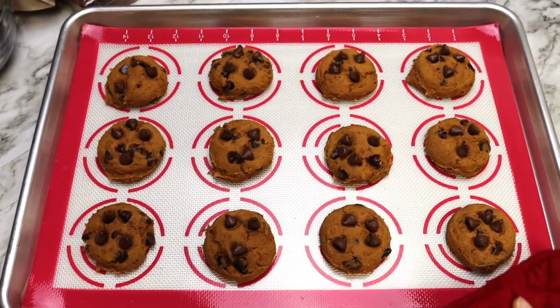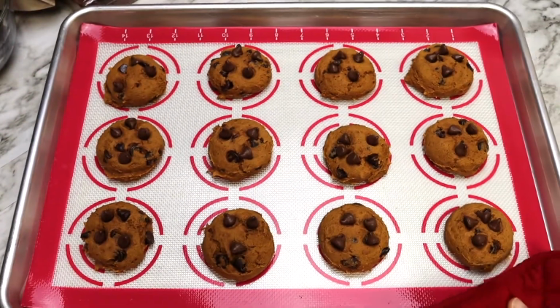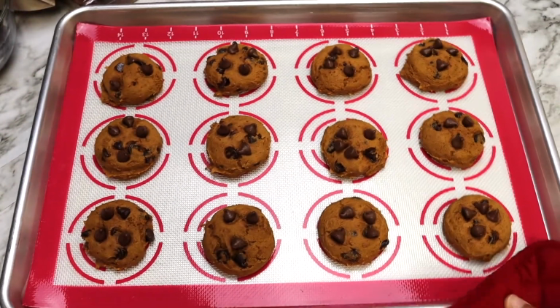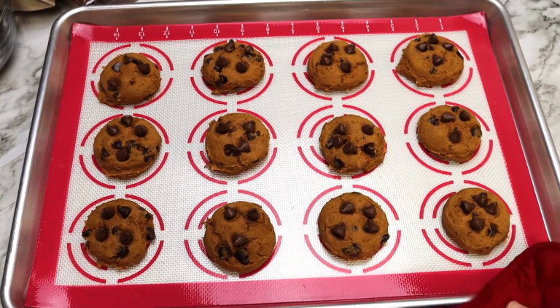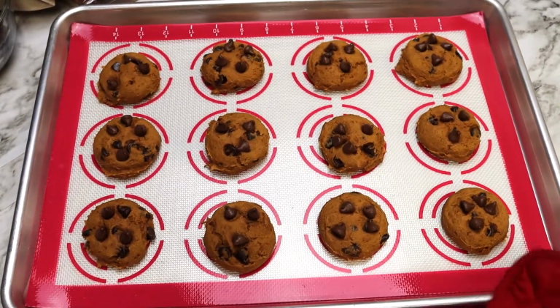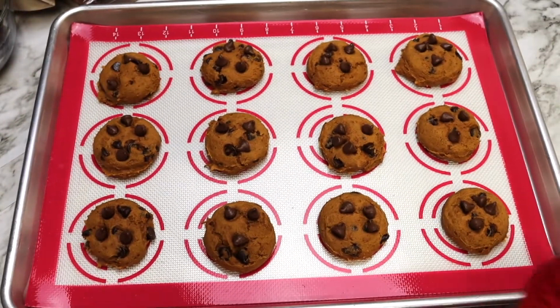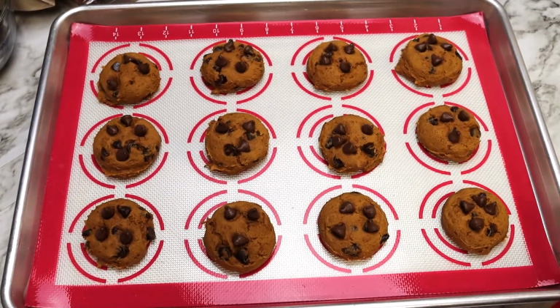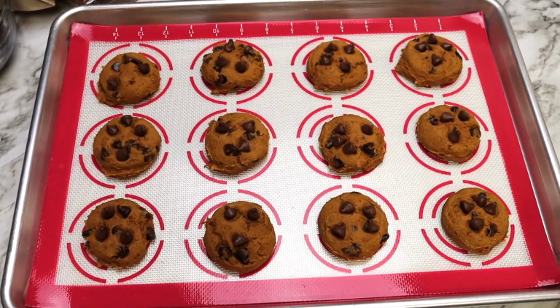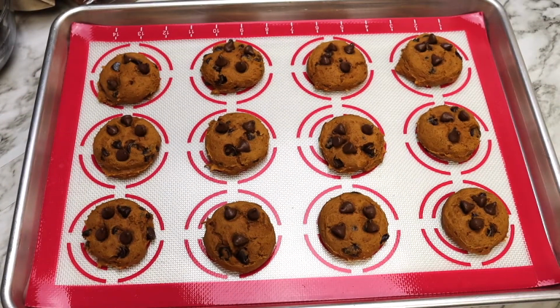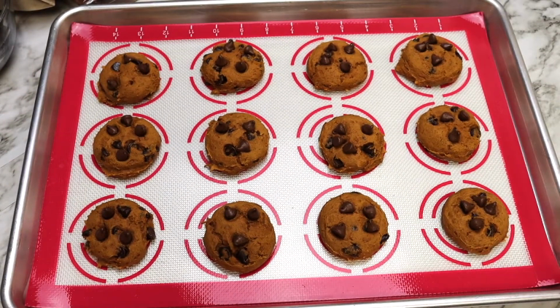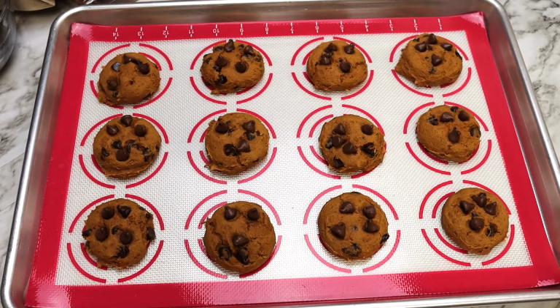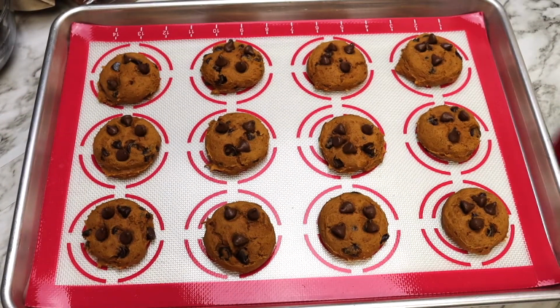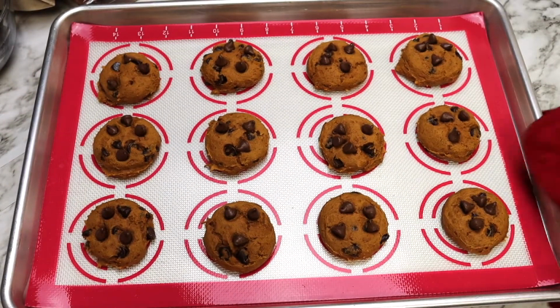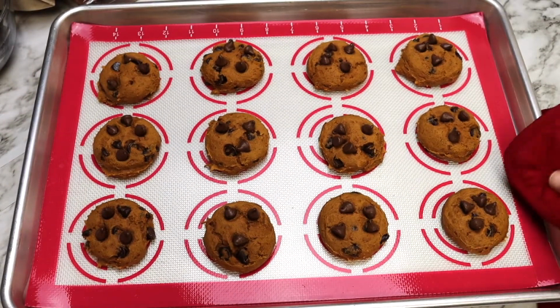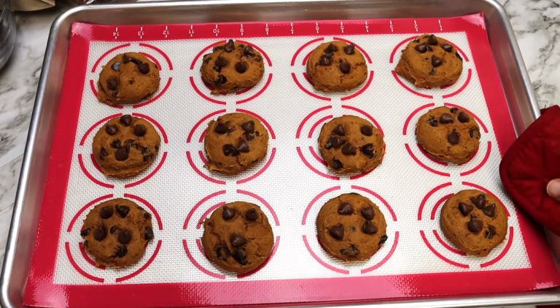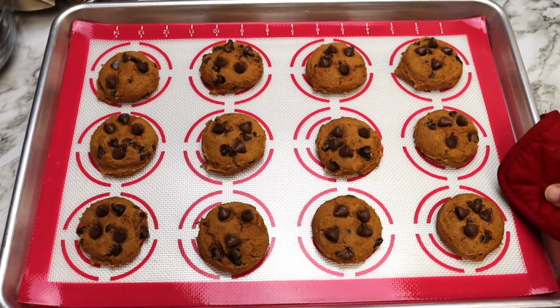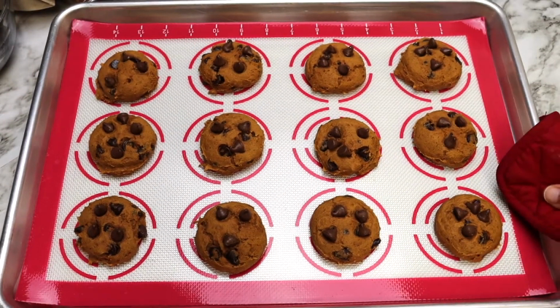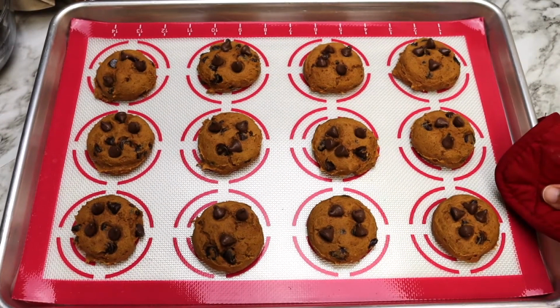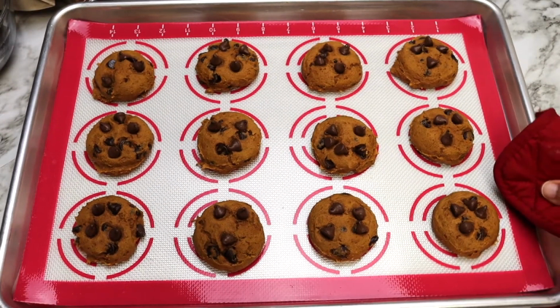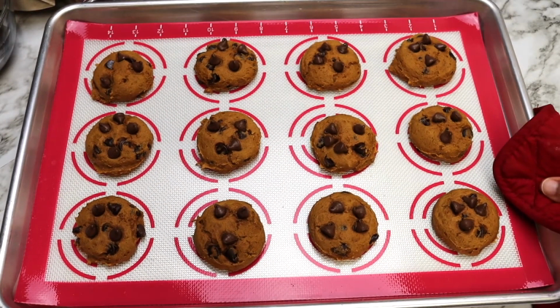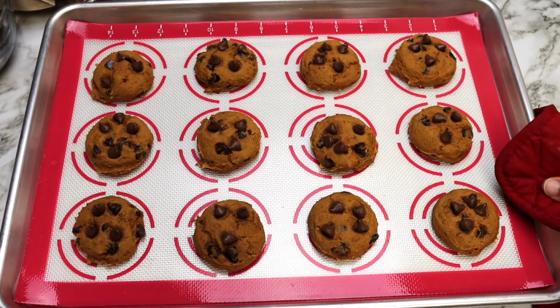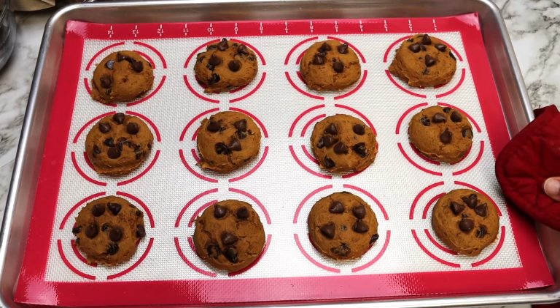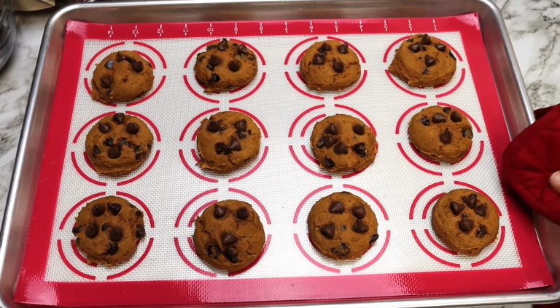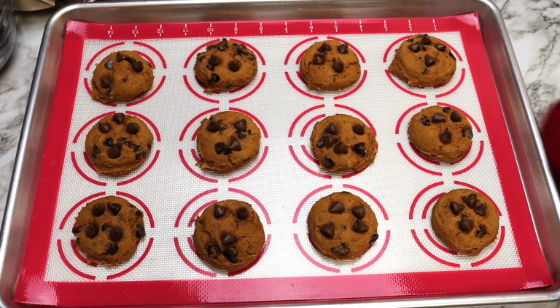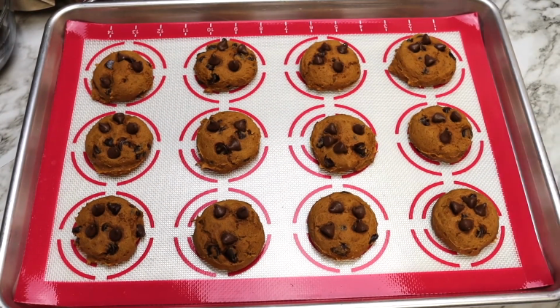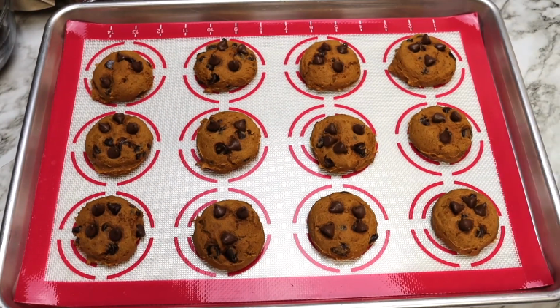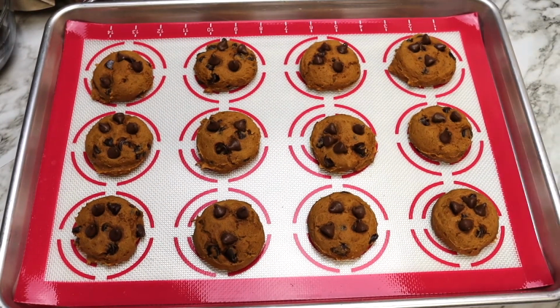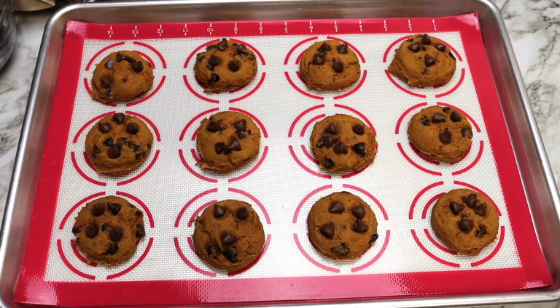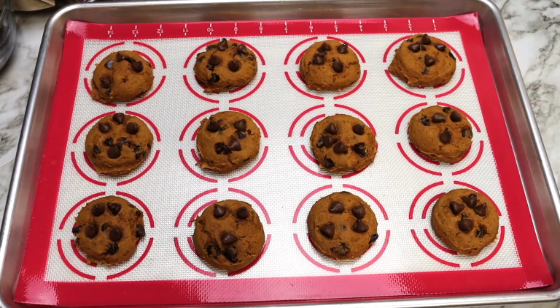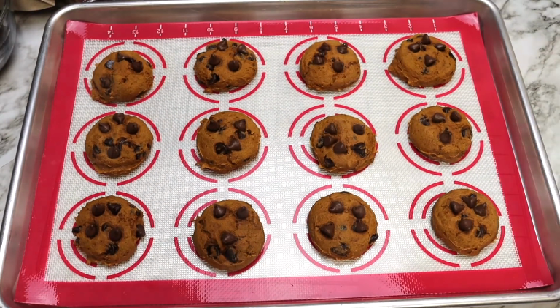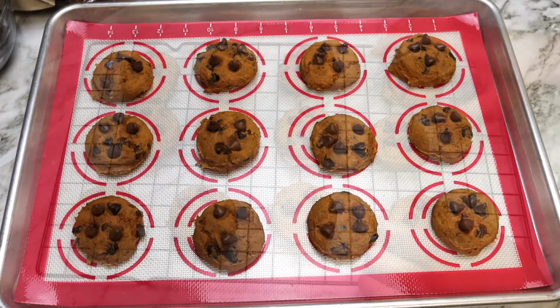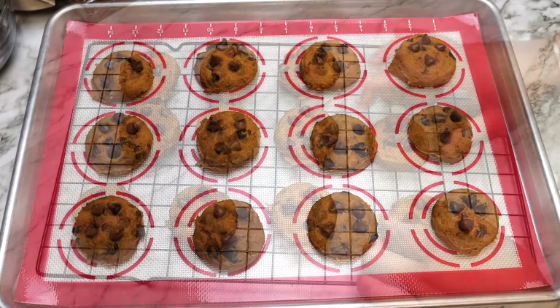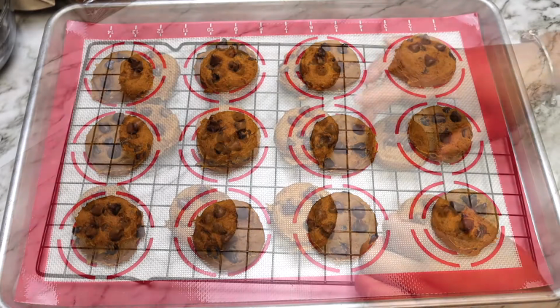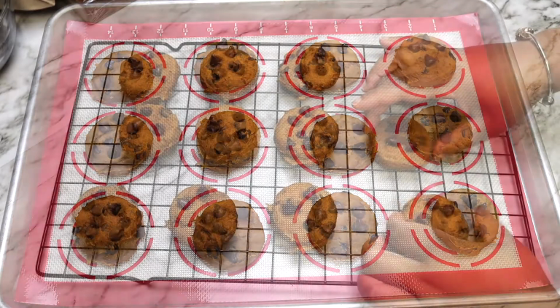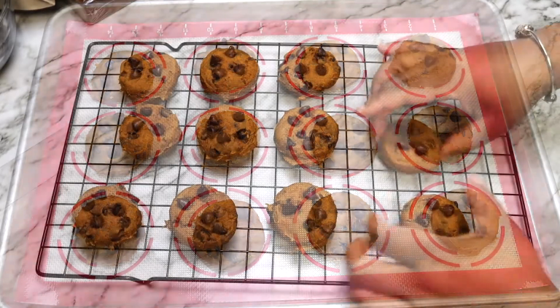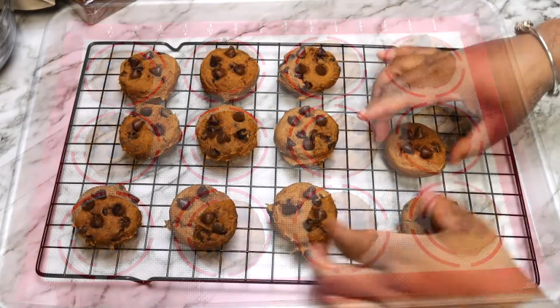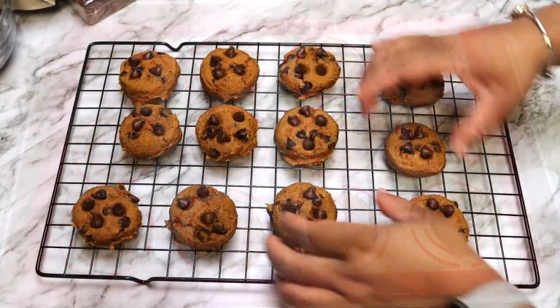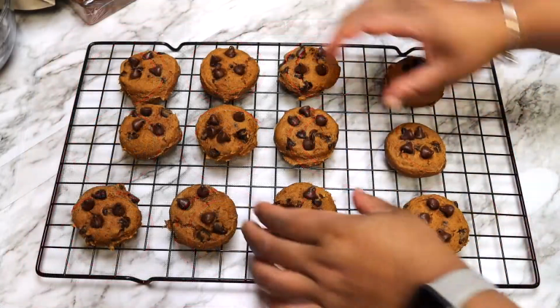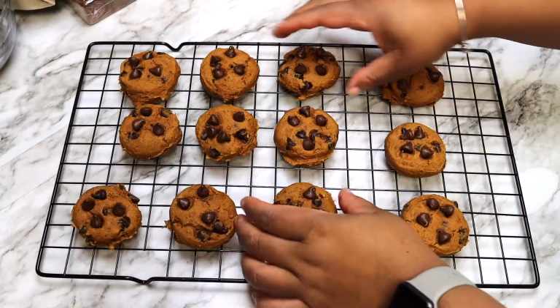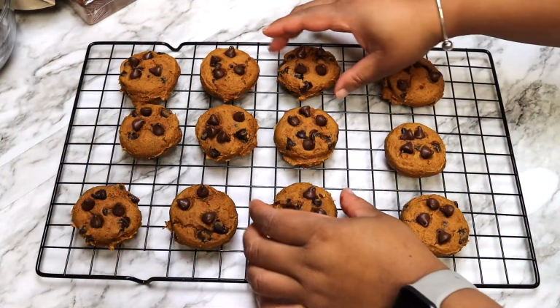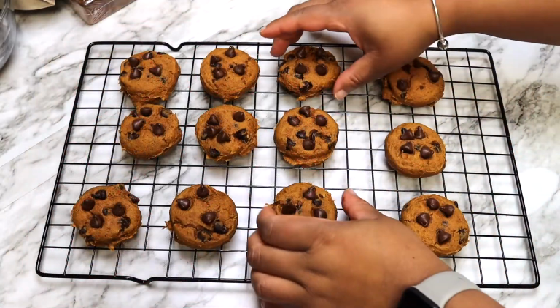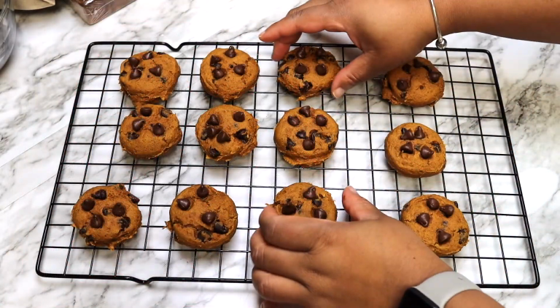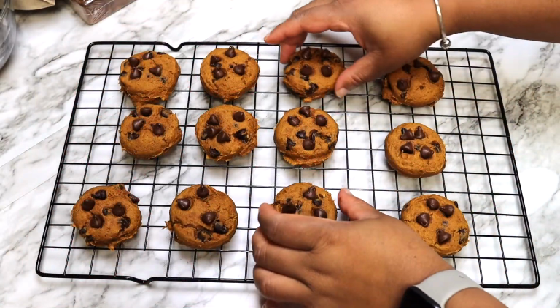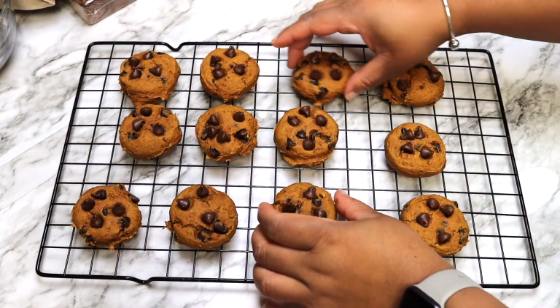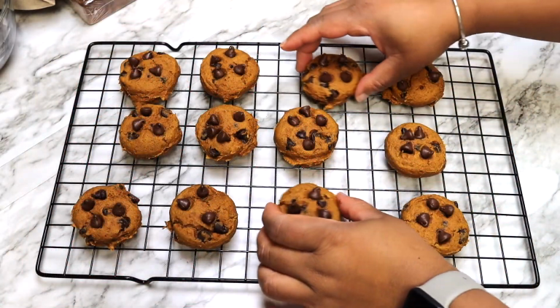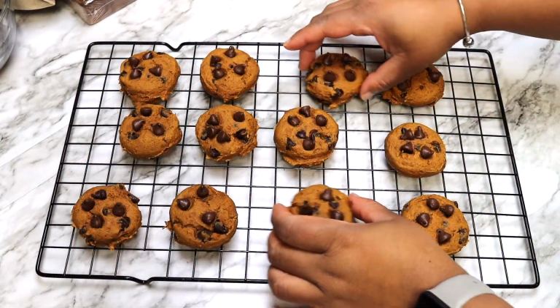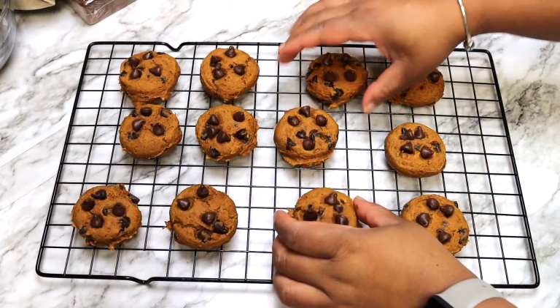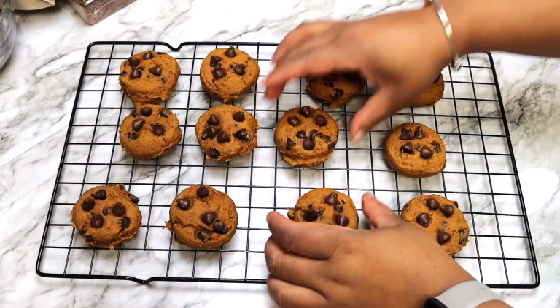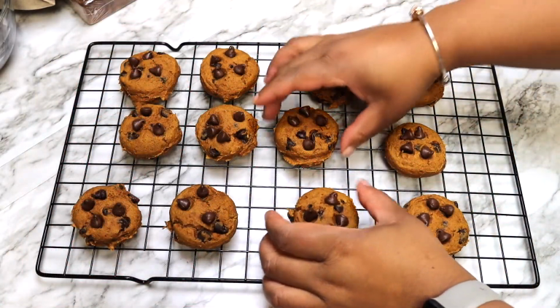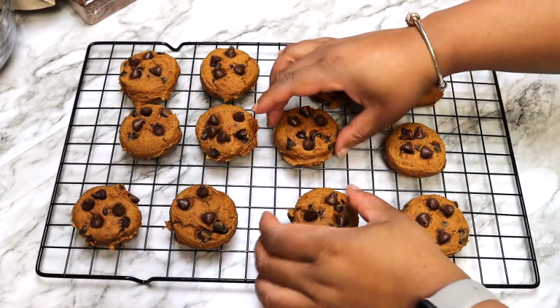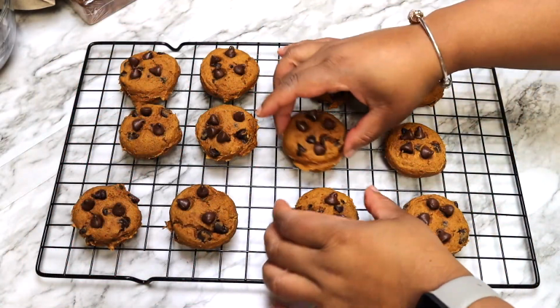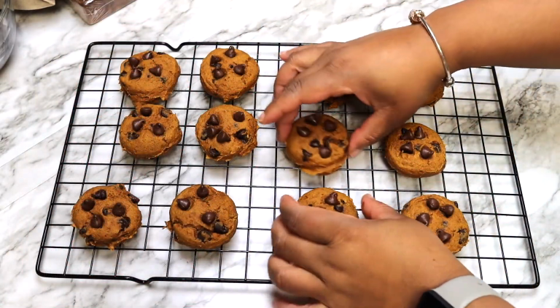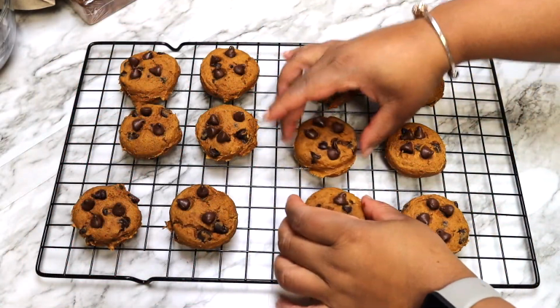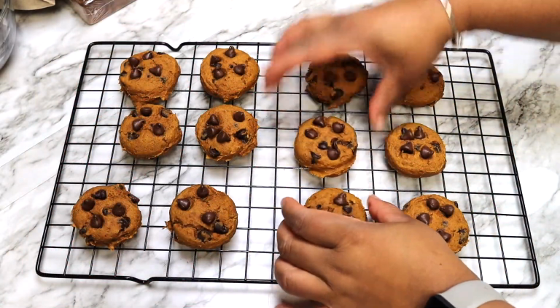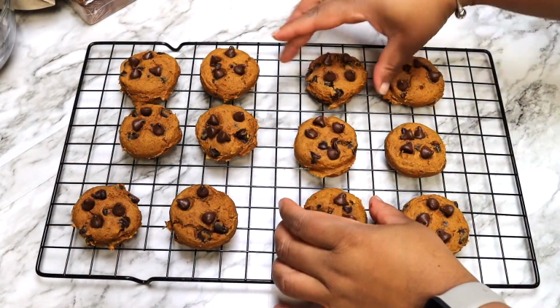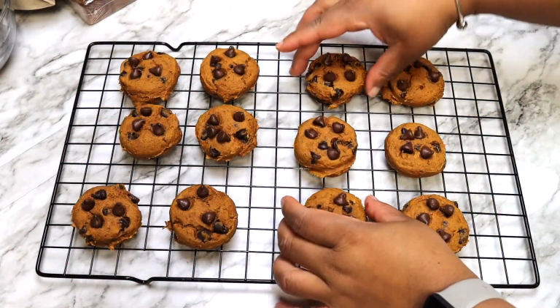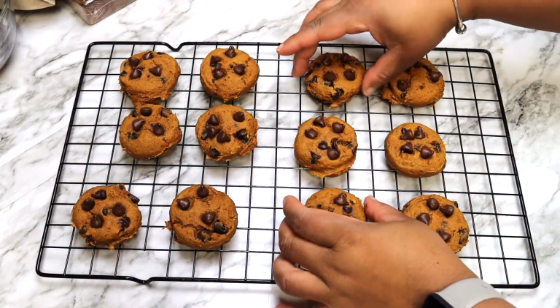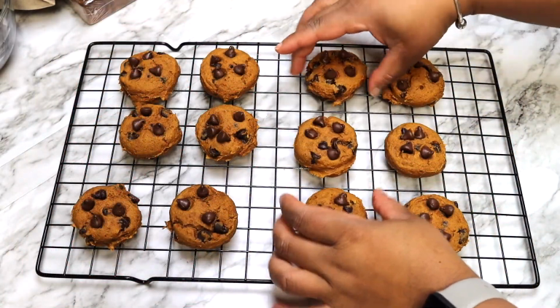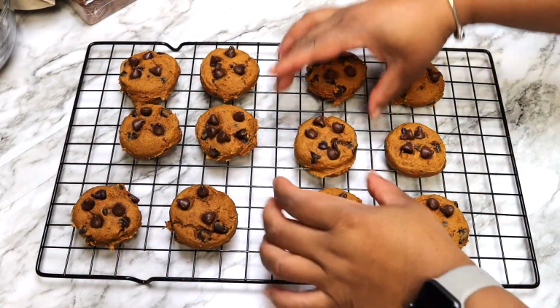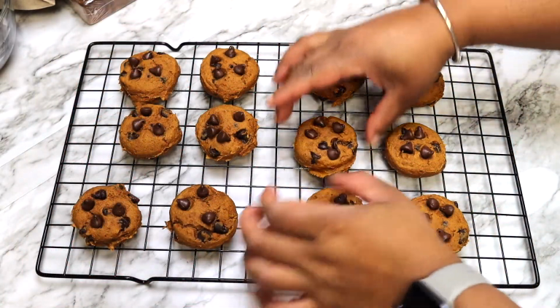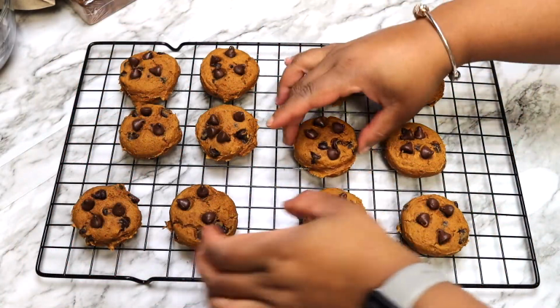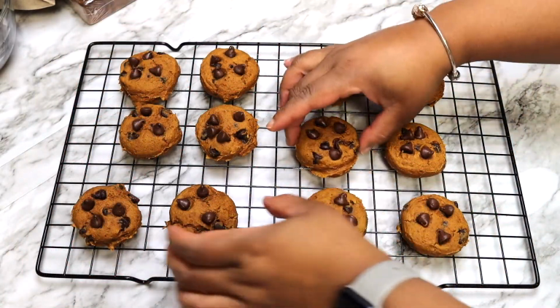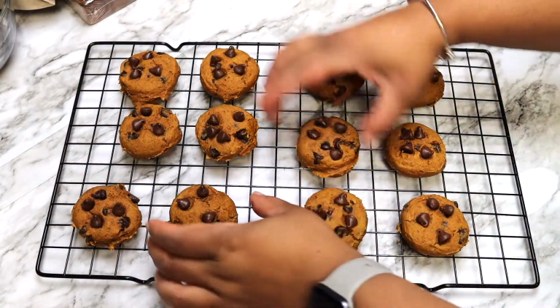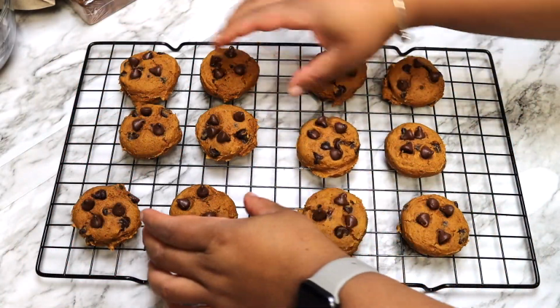Remove from the oven and leave on the baking sheet for about 5 to 10 minutes, and then move to a wire rack to cool completely.